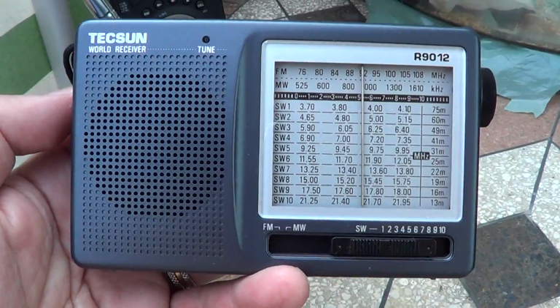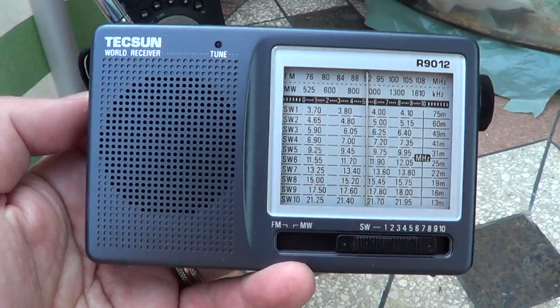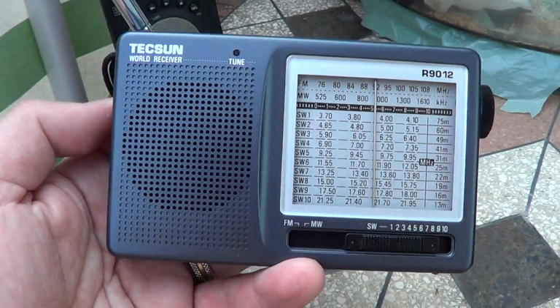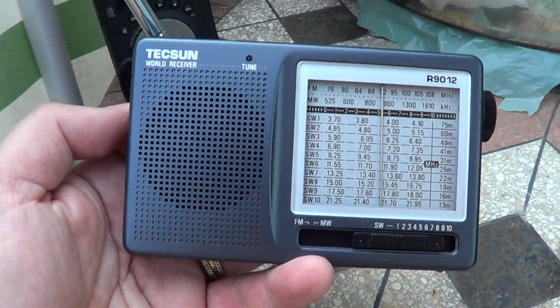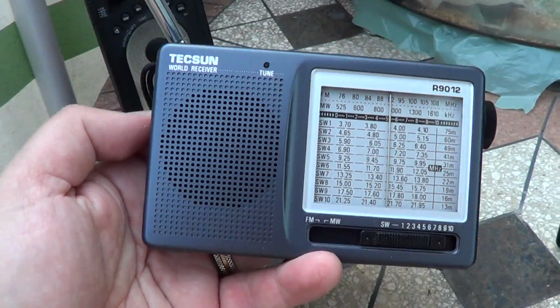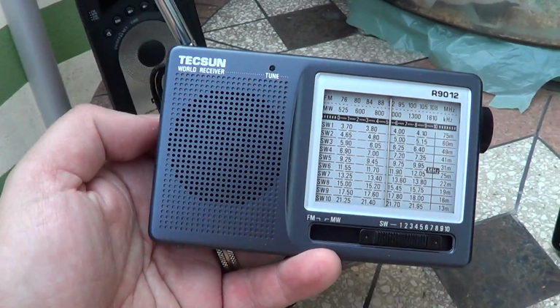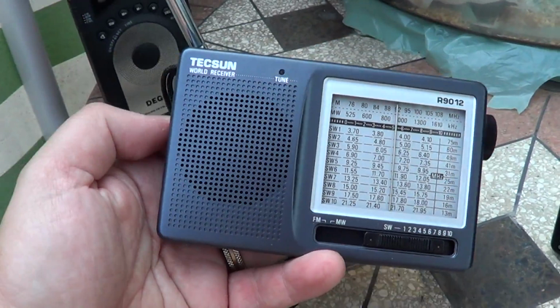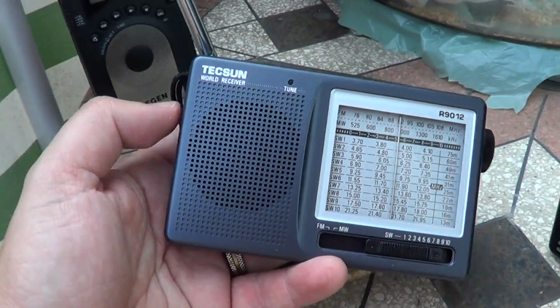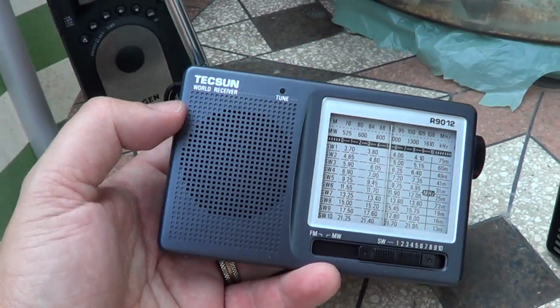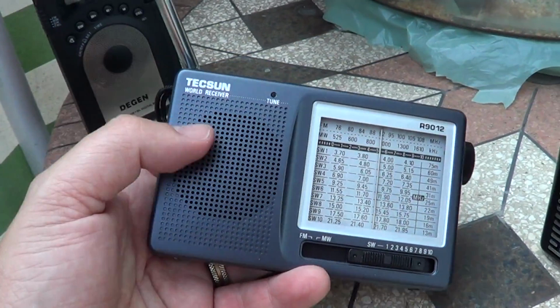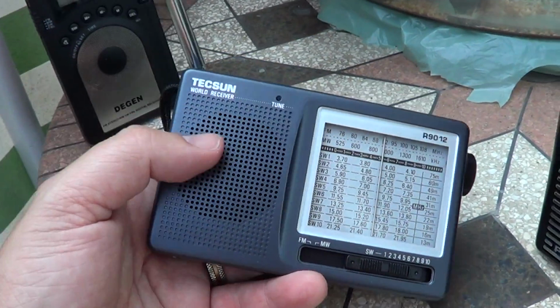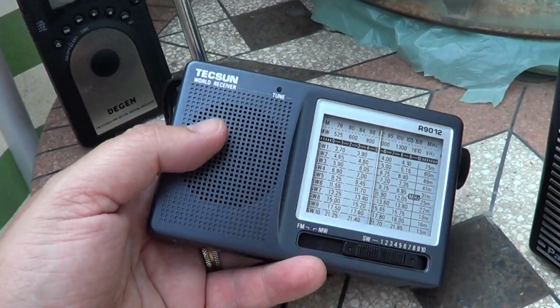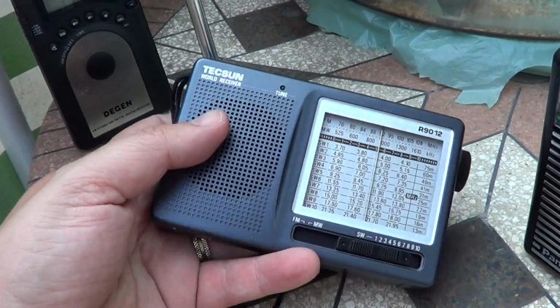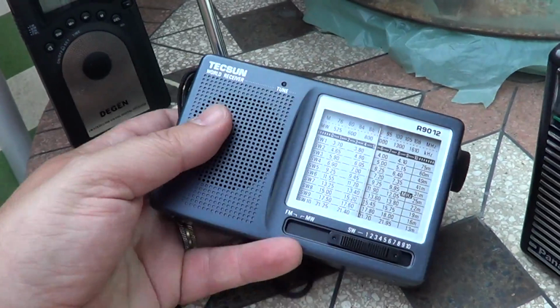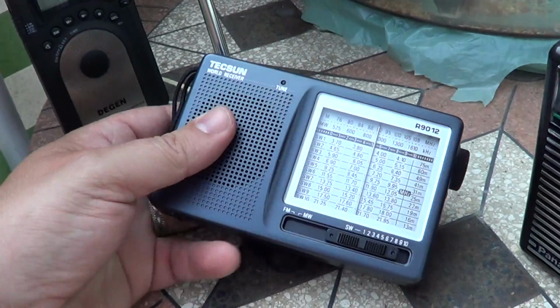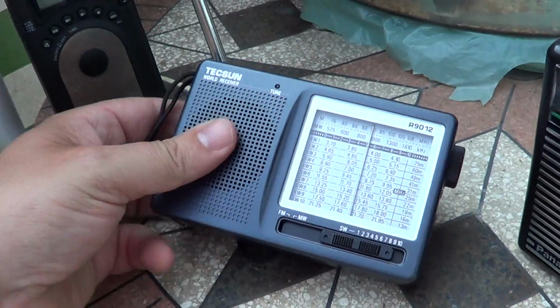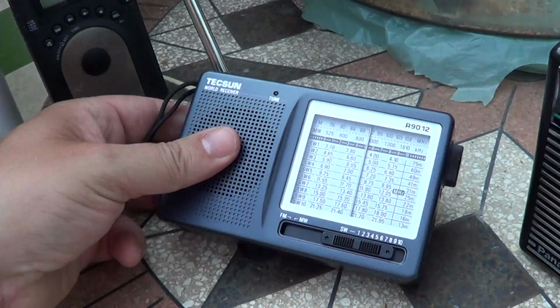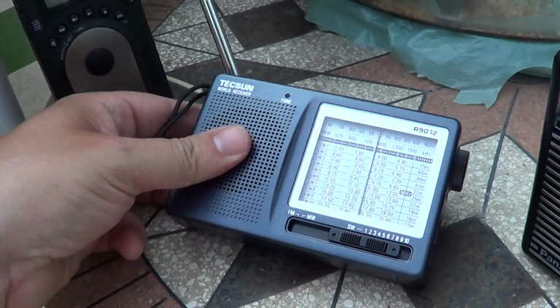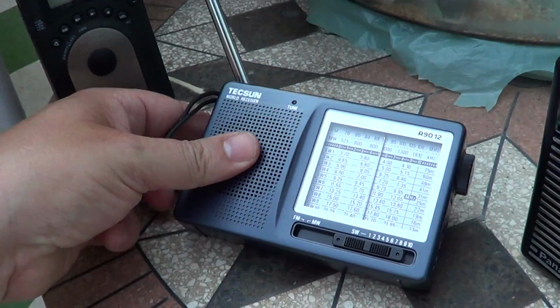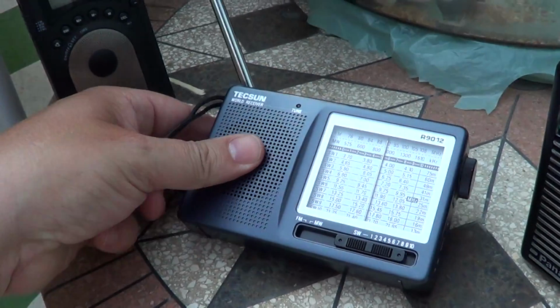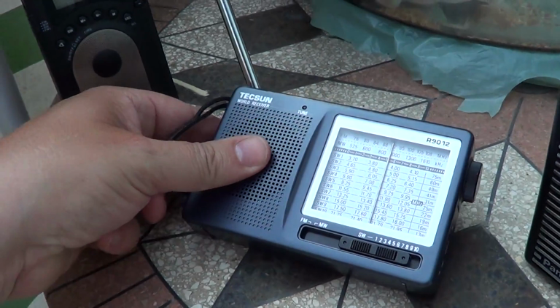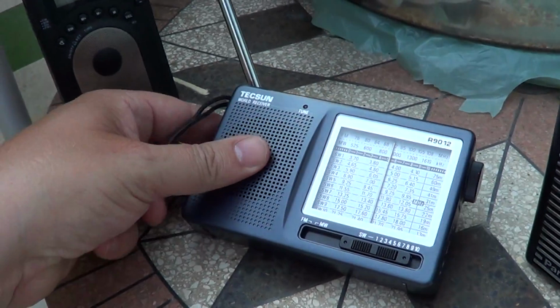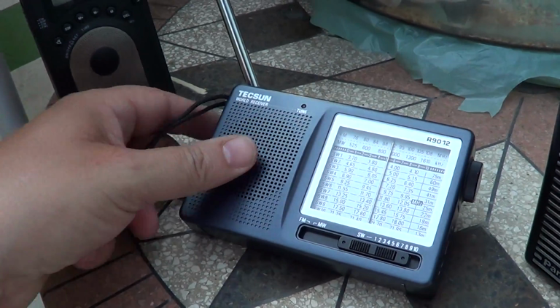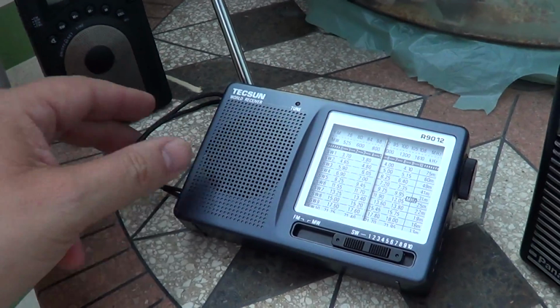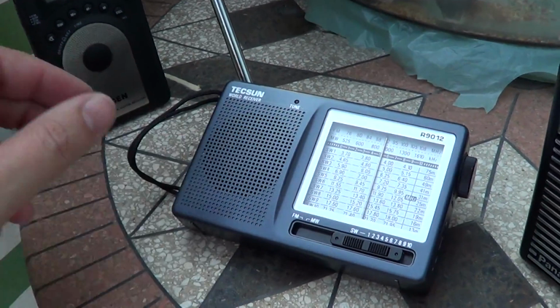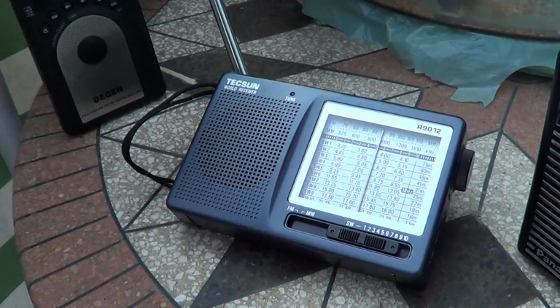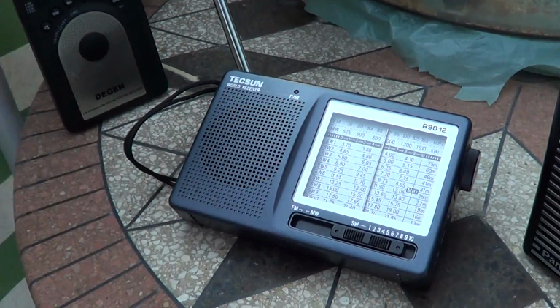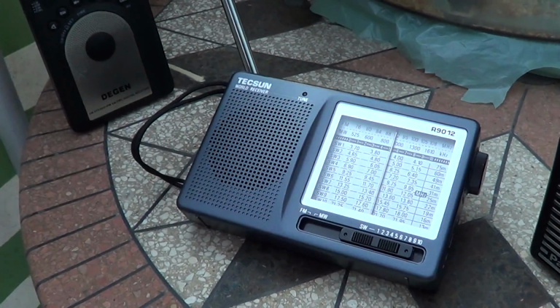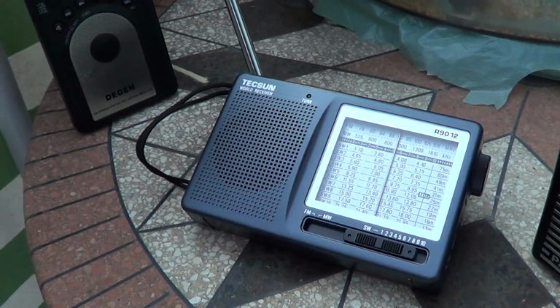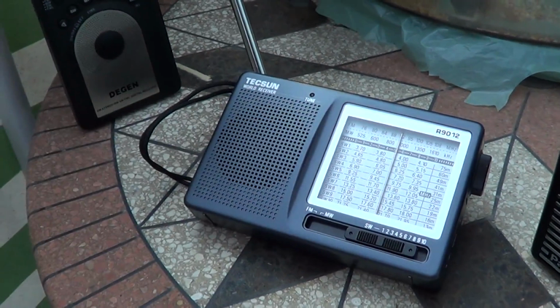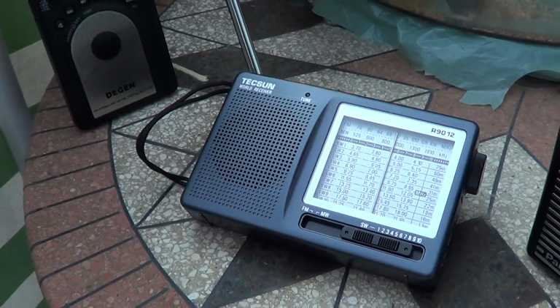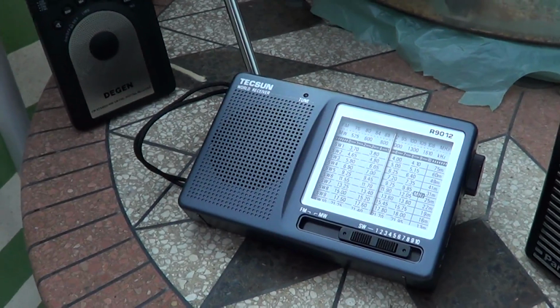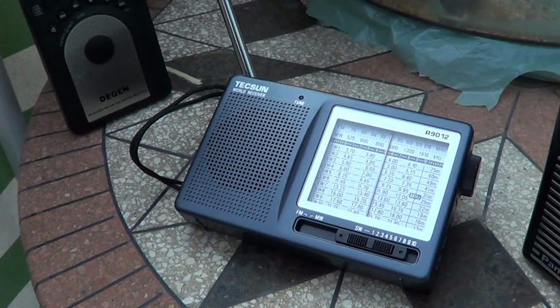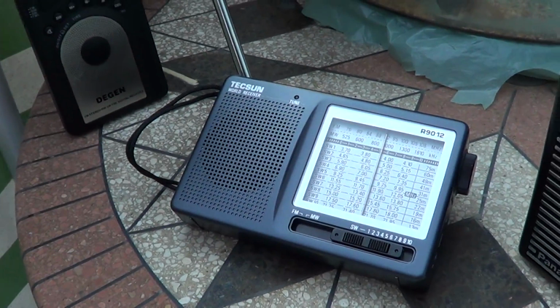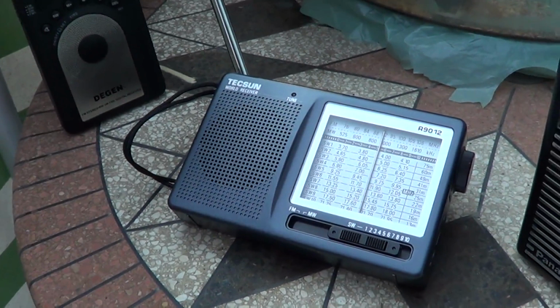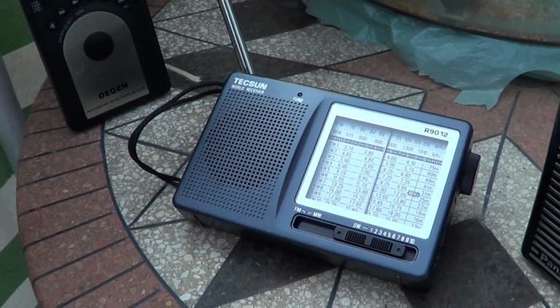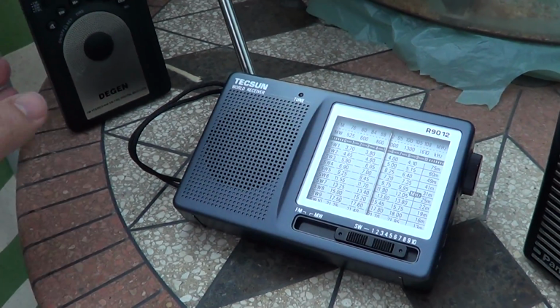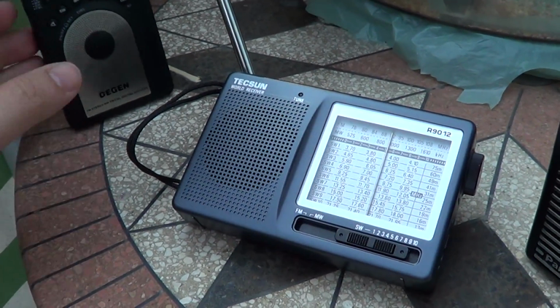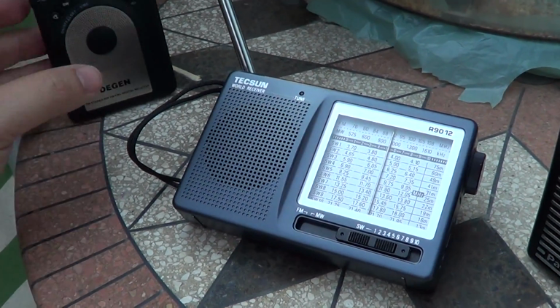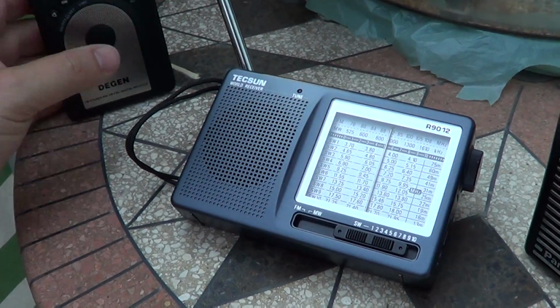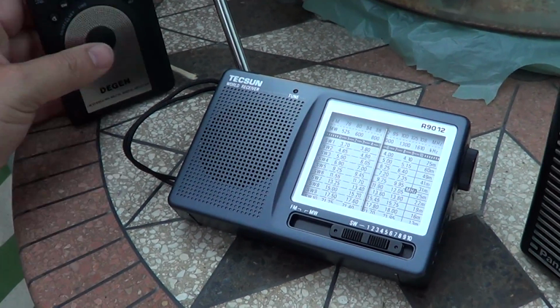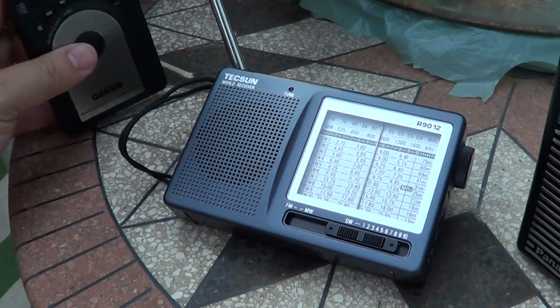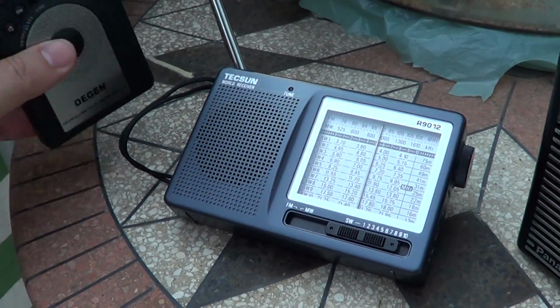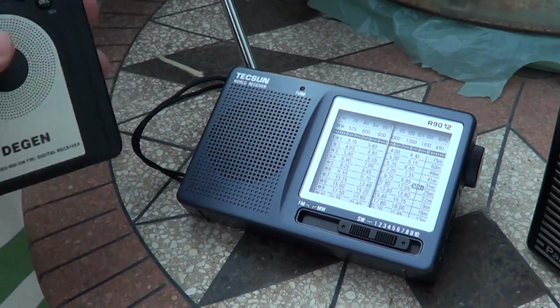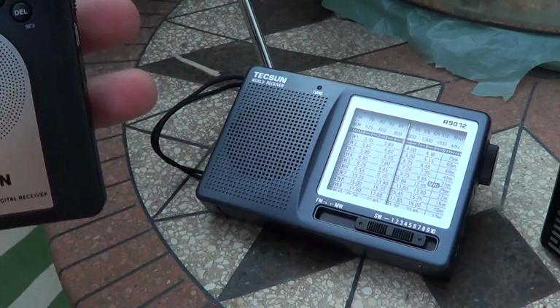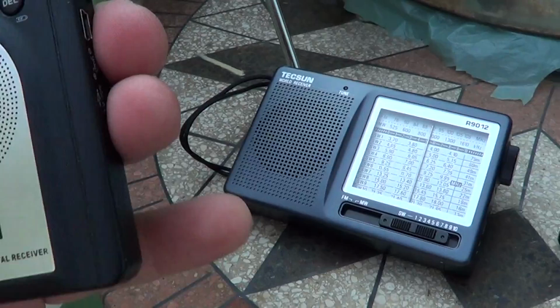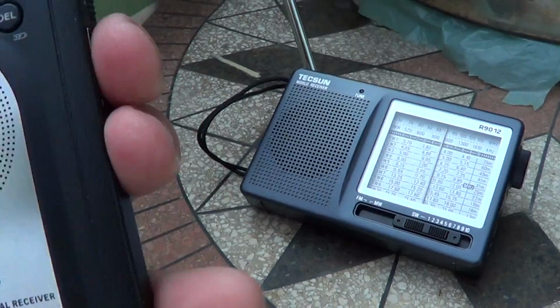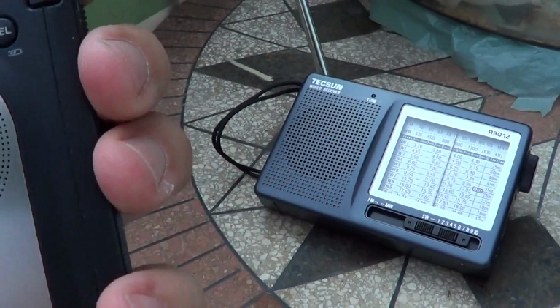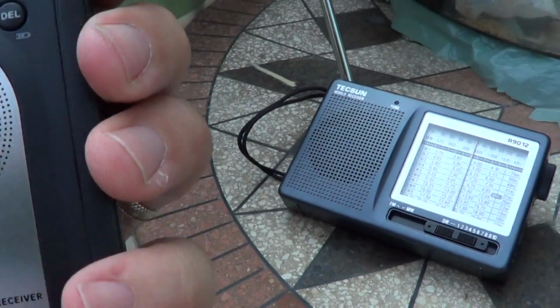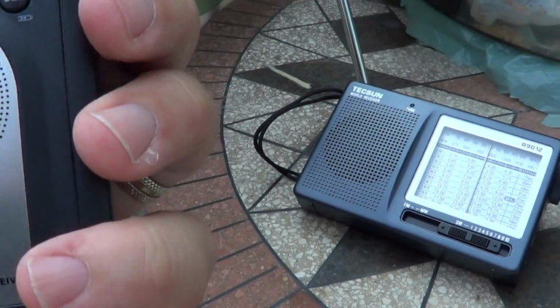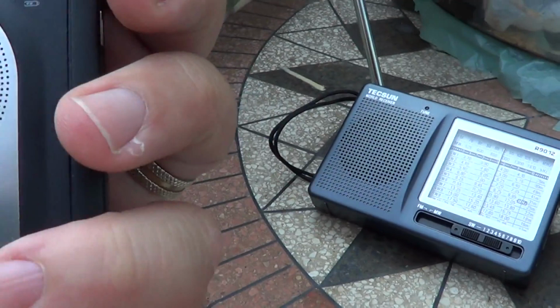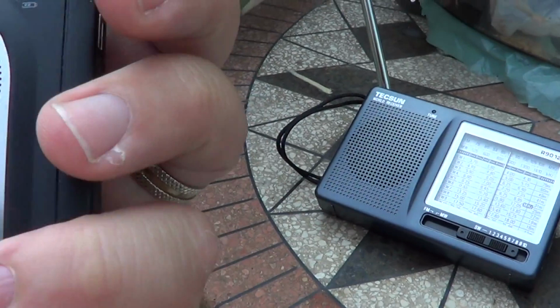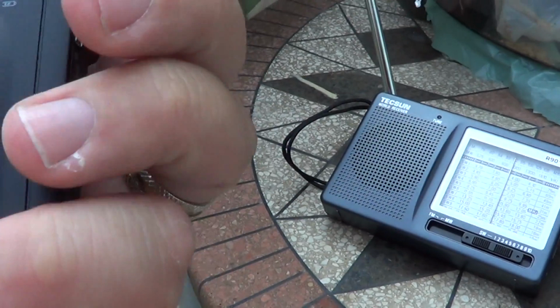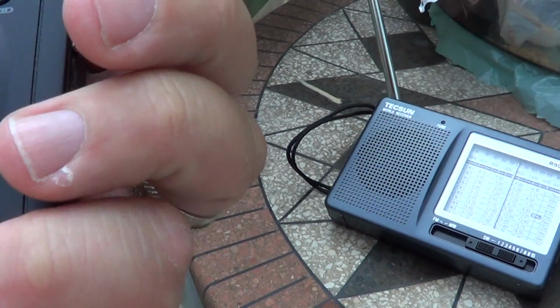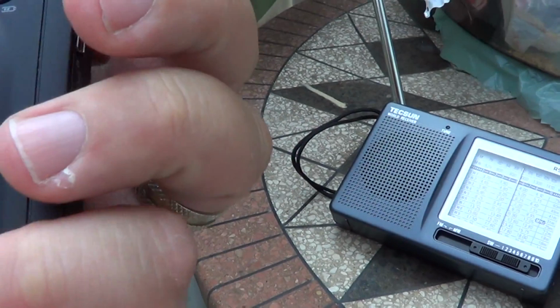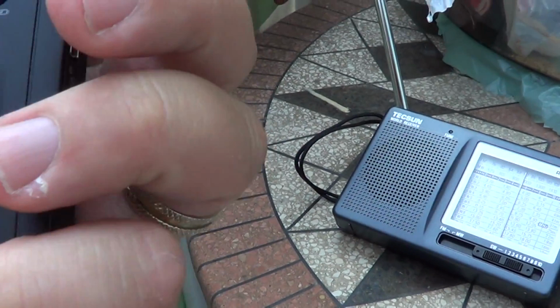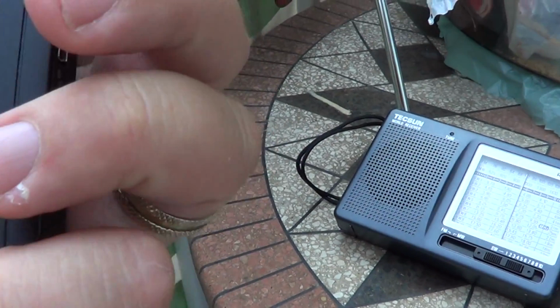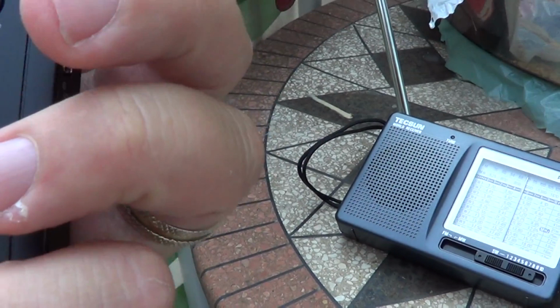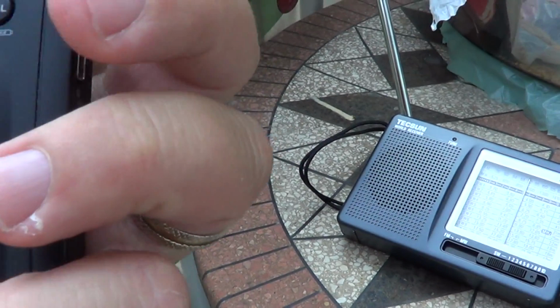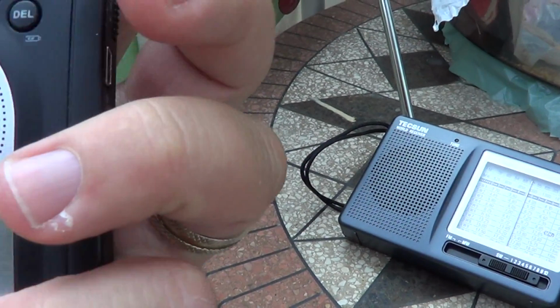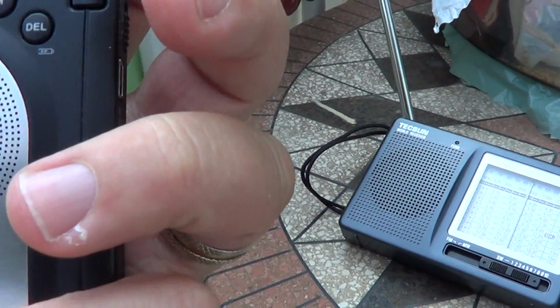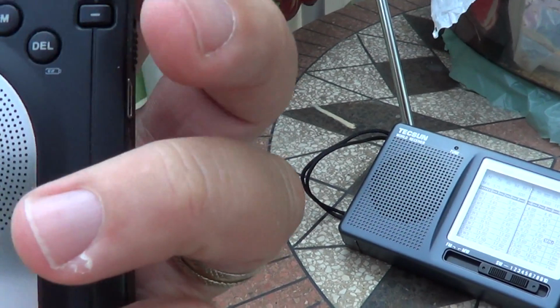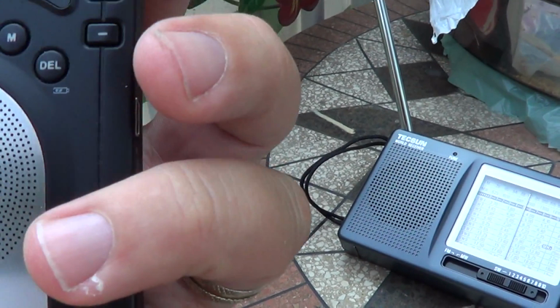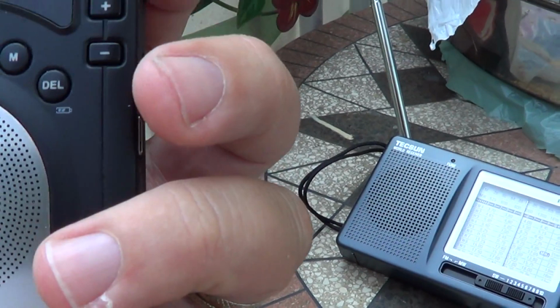And finally, our little Dijin DE-15 with the same signal.